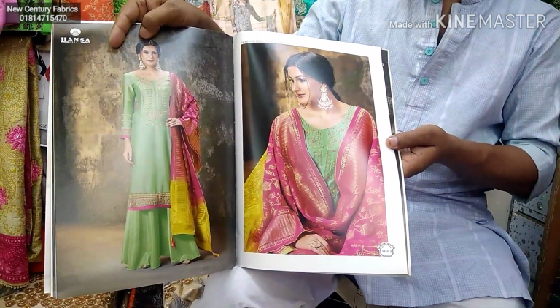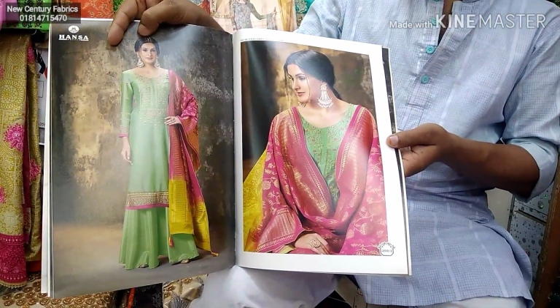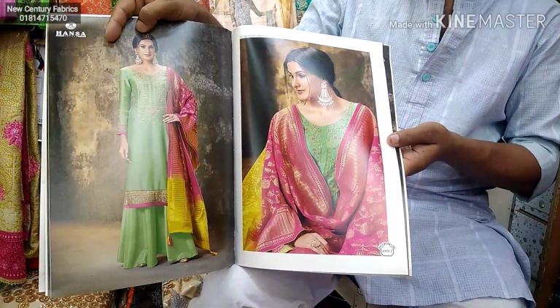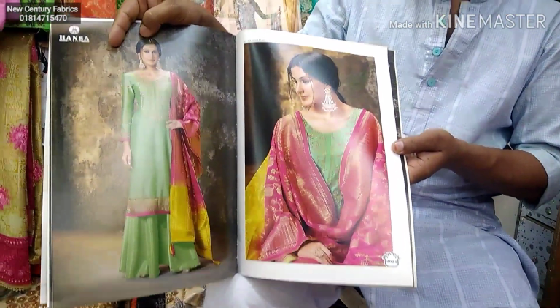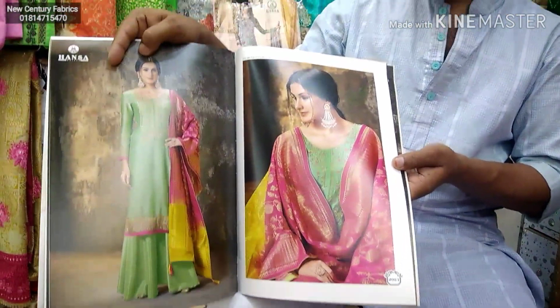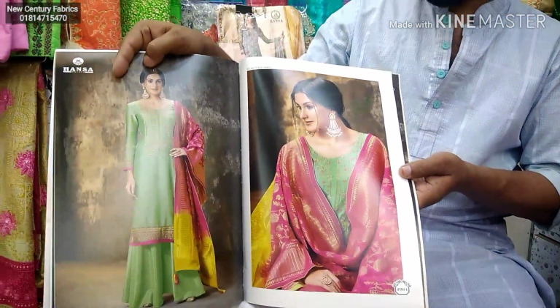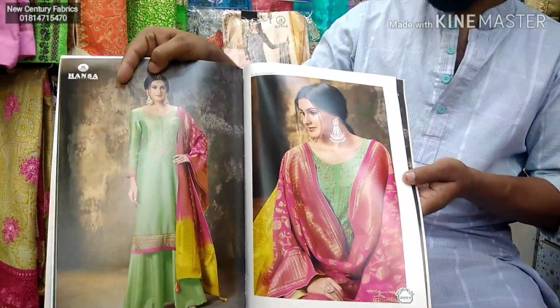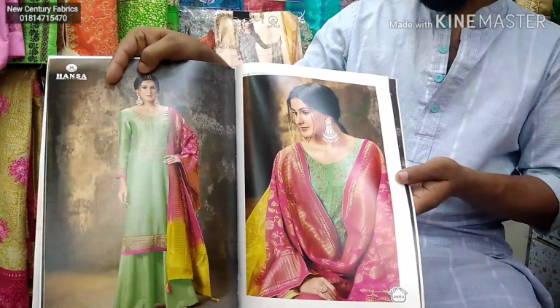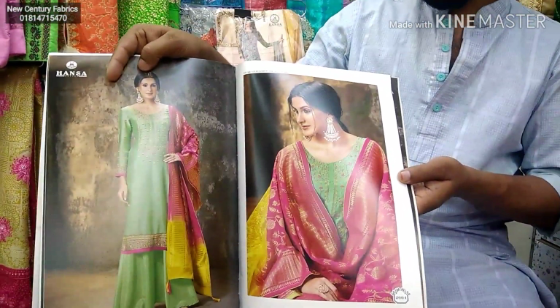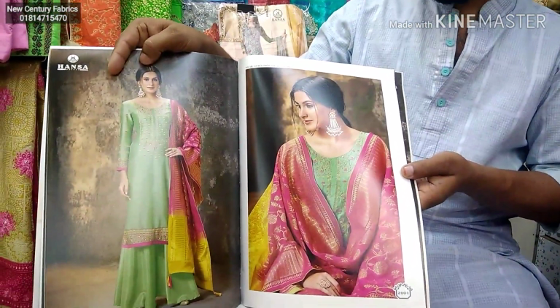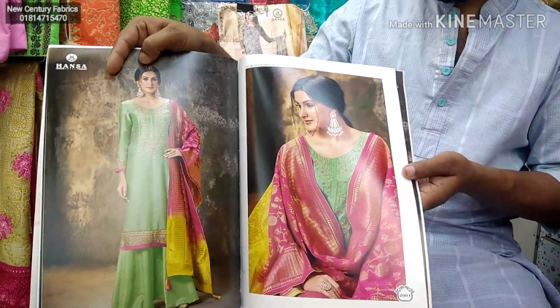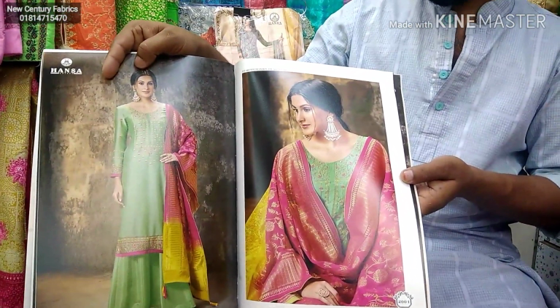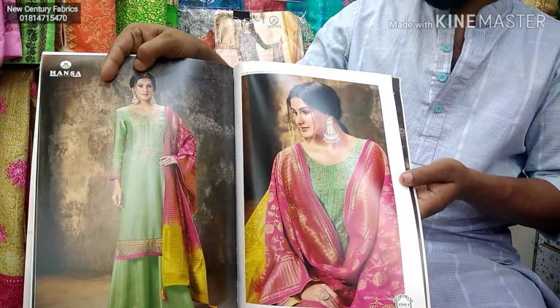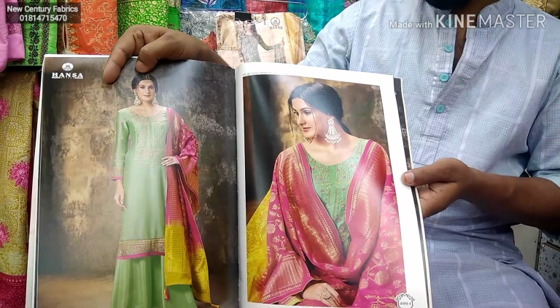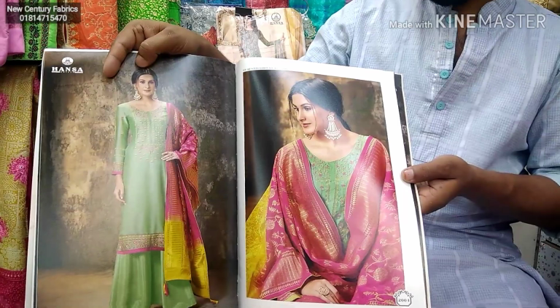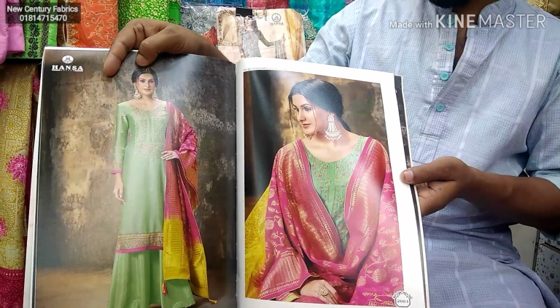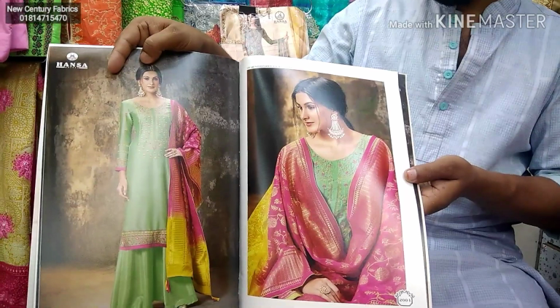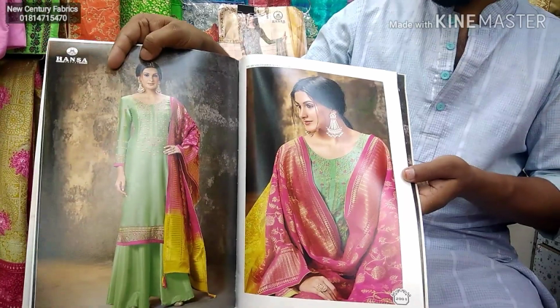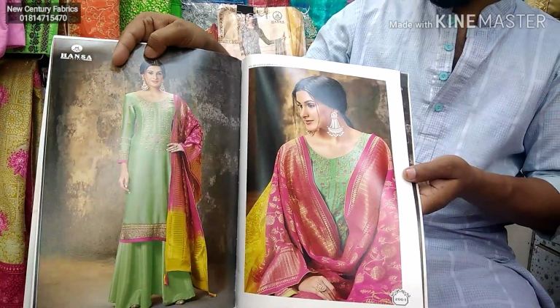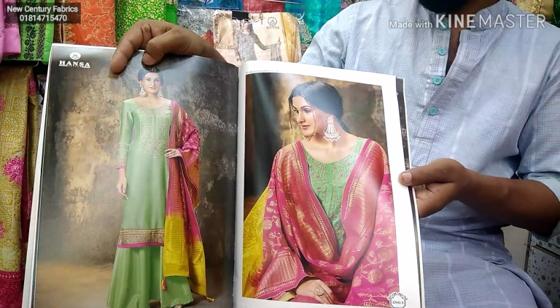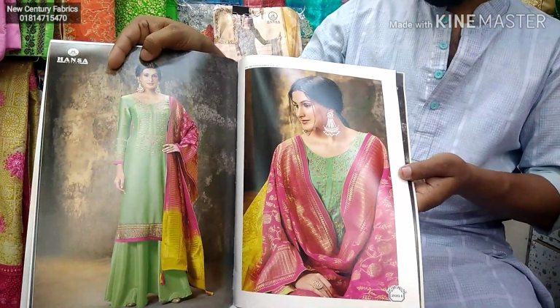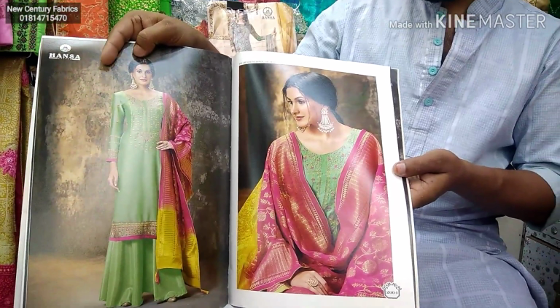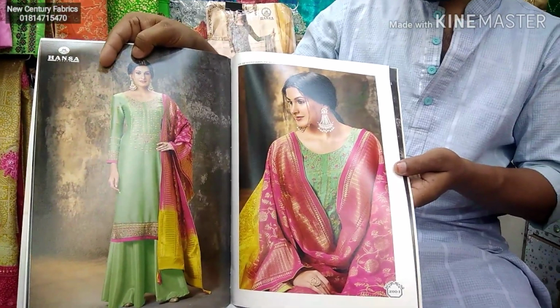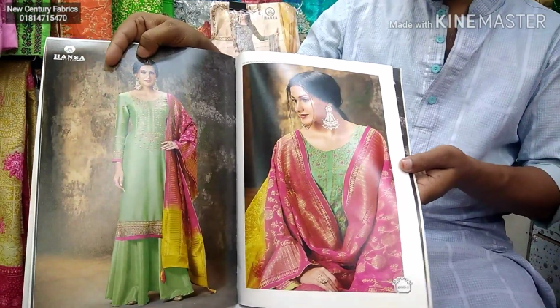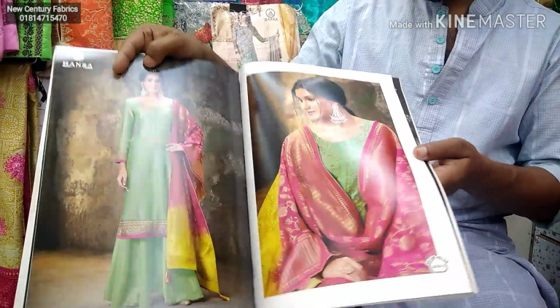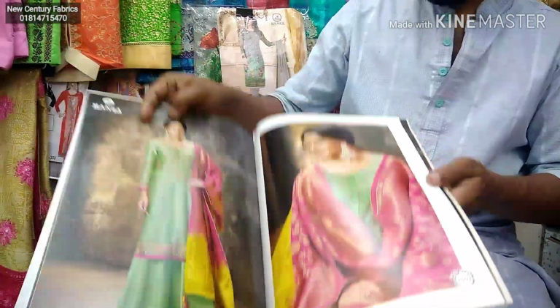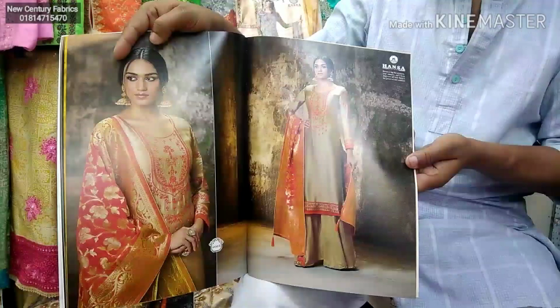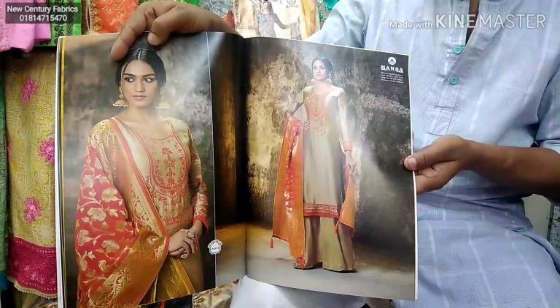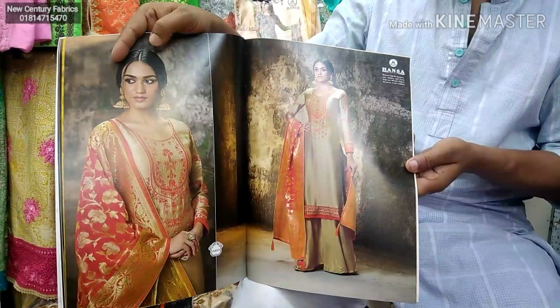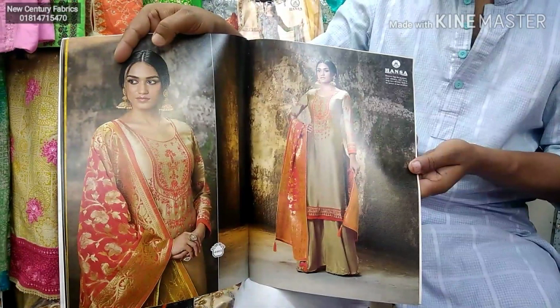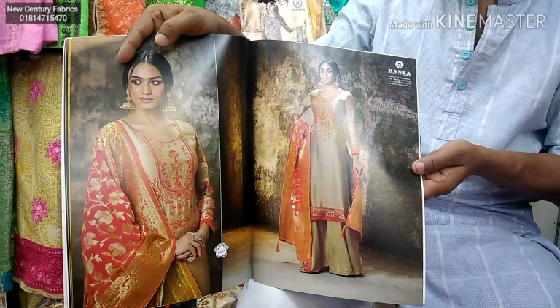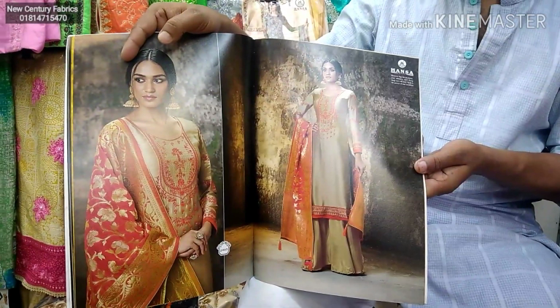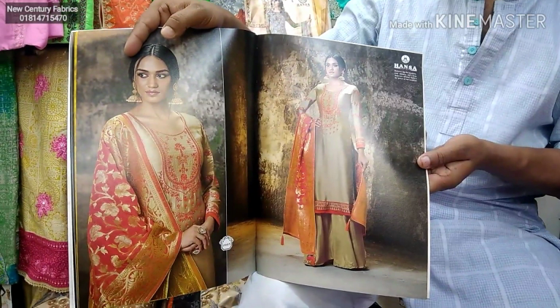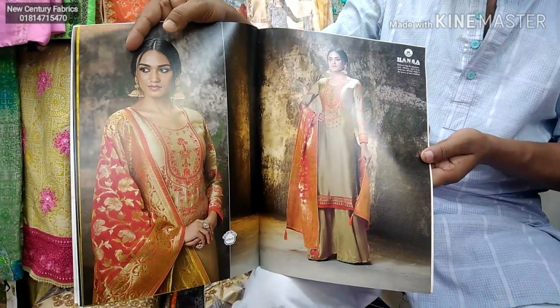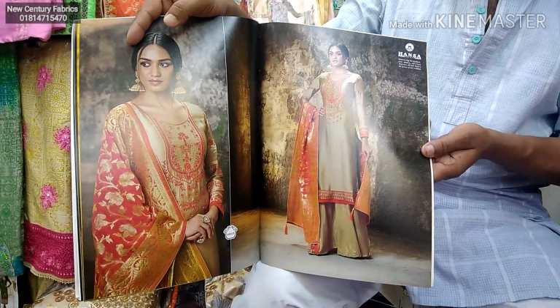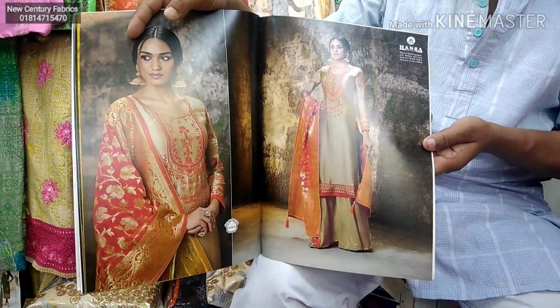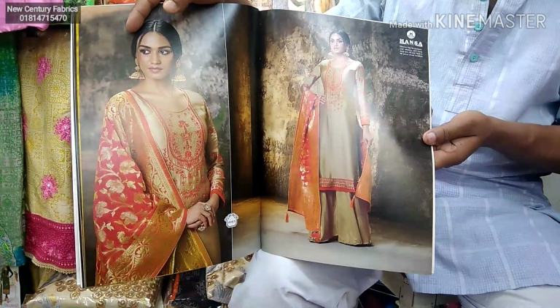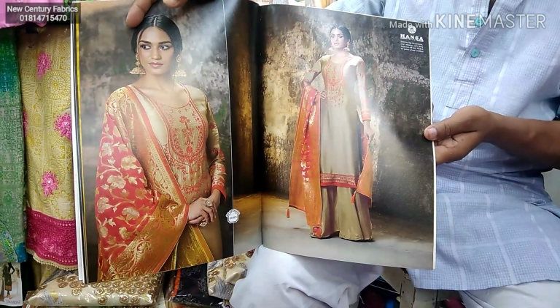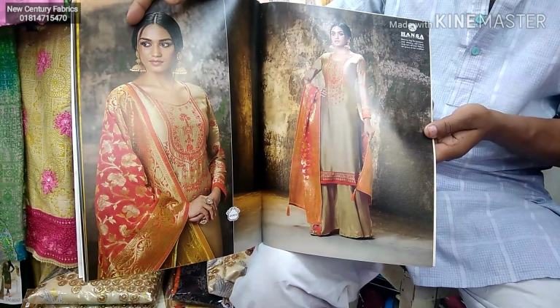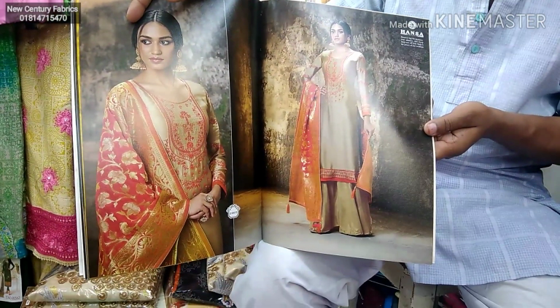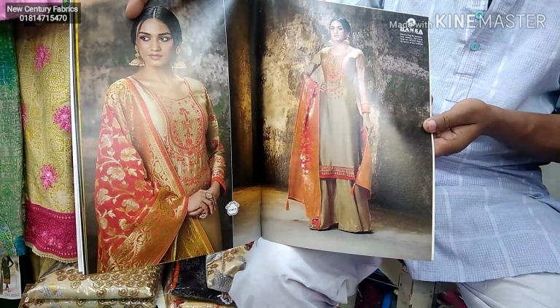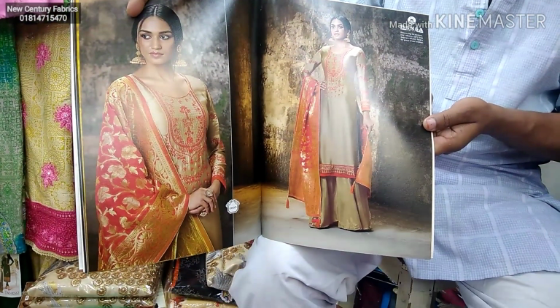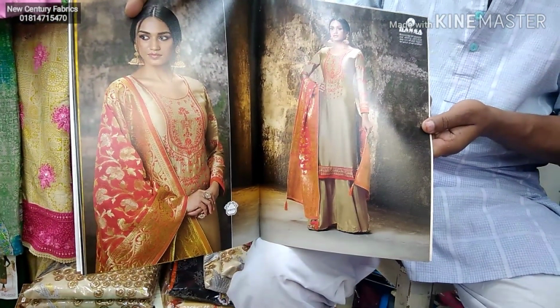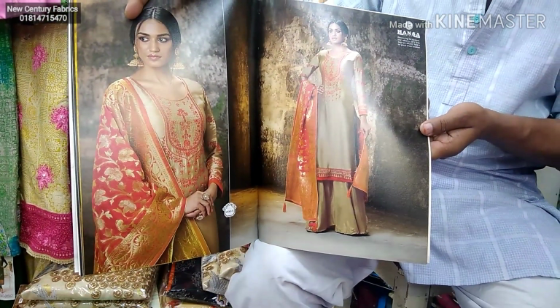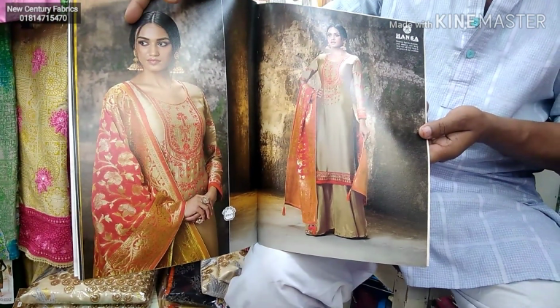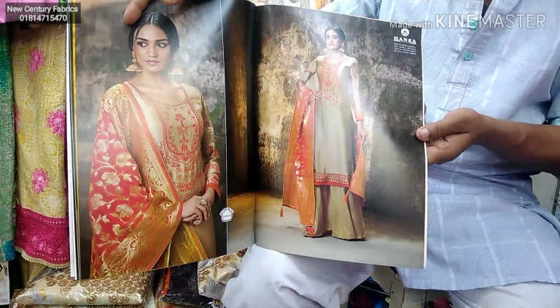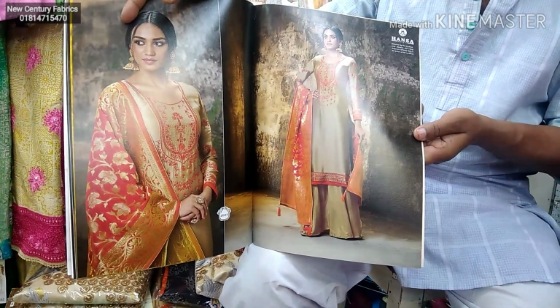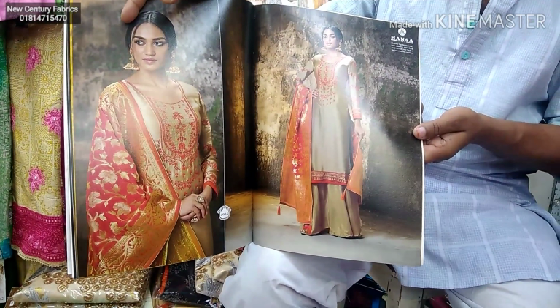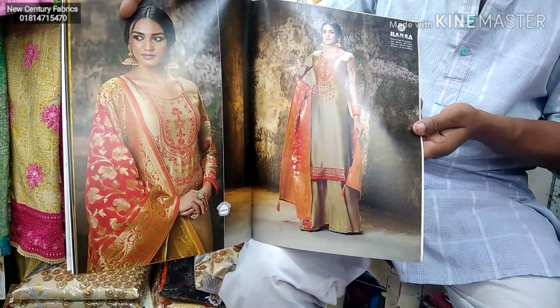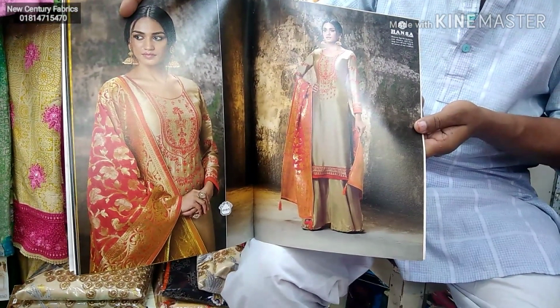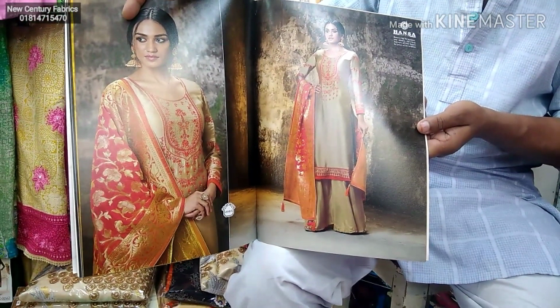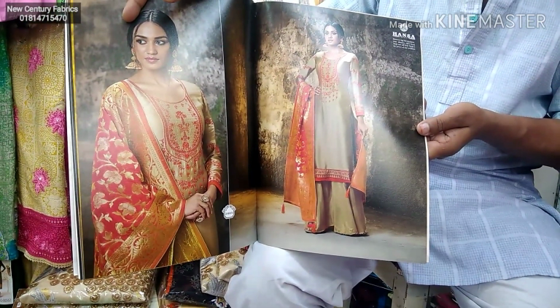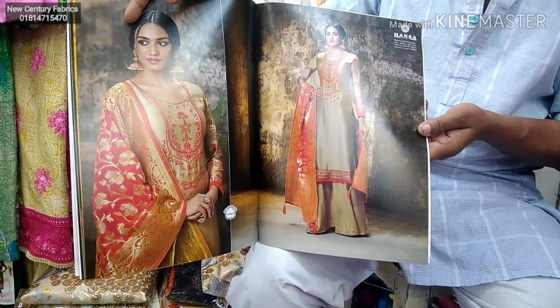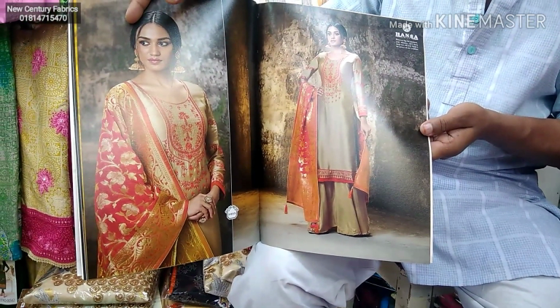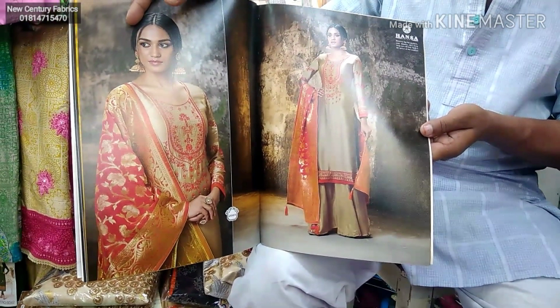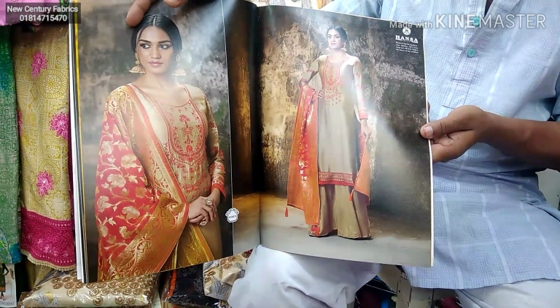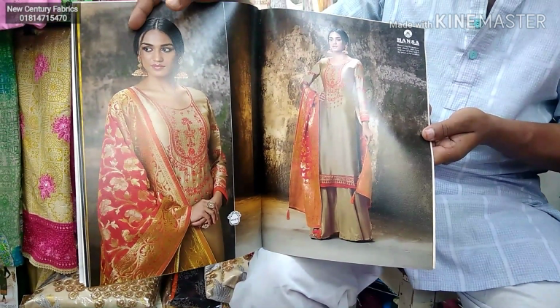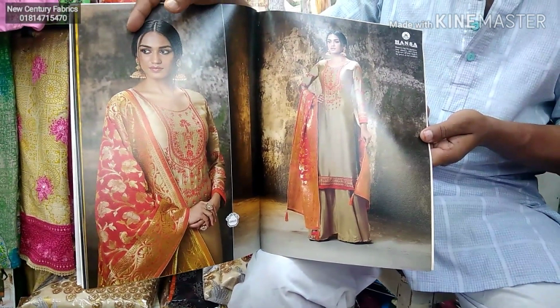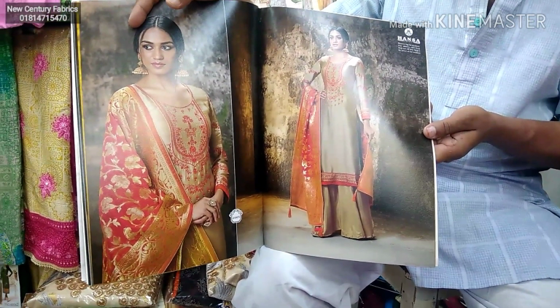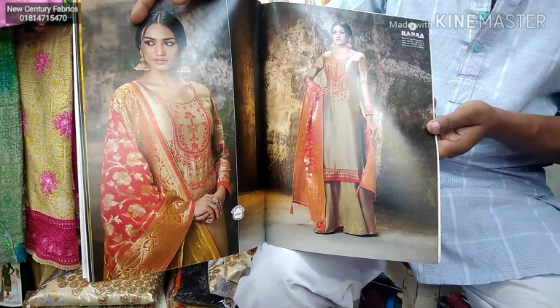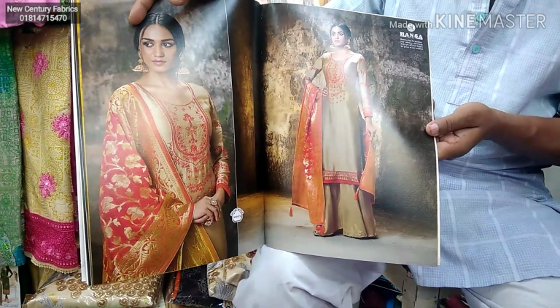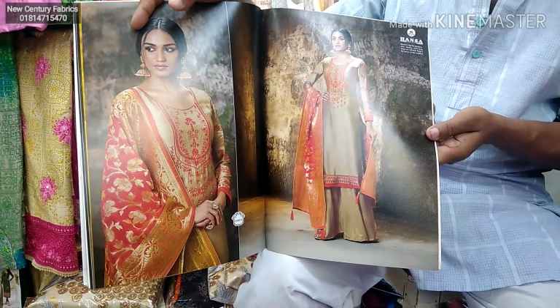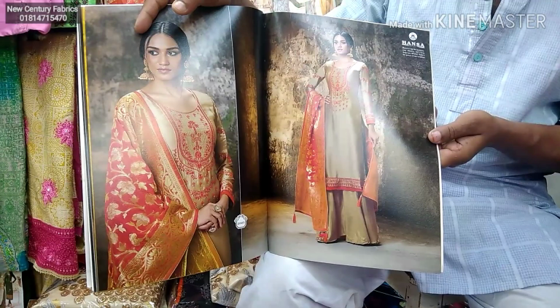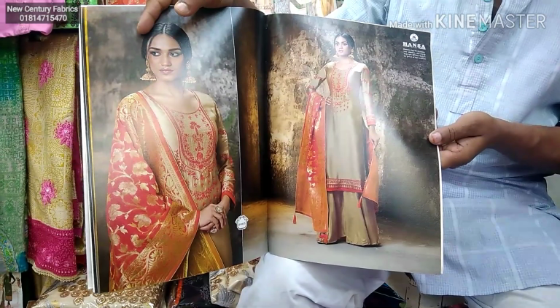You can visit the shop for any kind of product. See viewers, here is a beautiful red color collection.